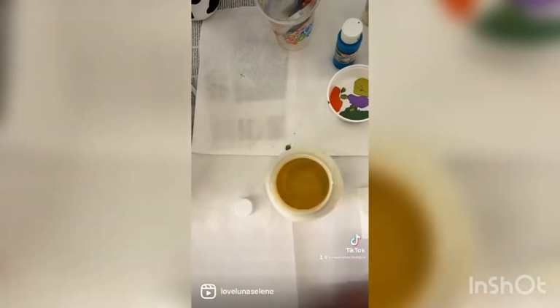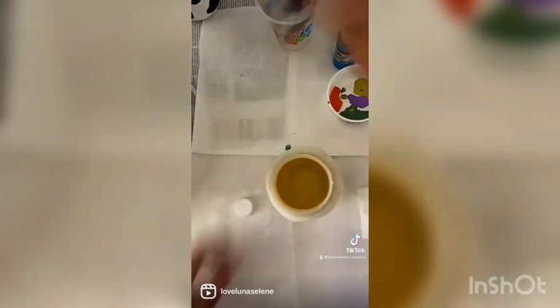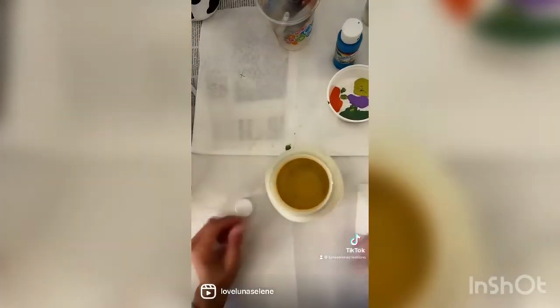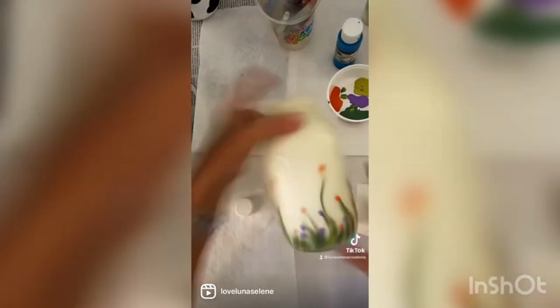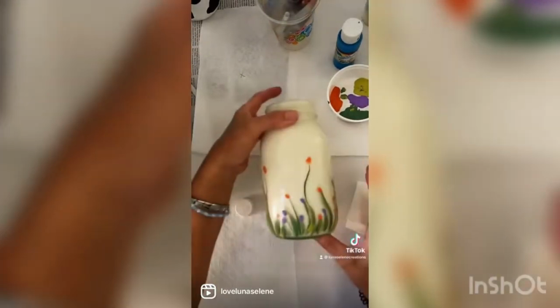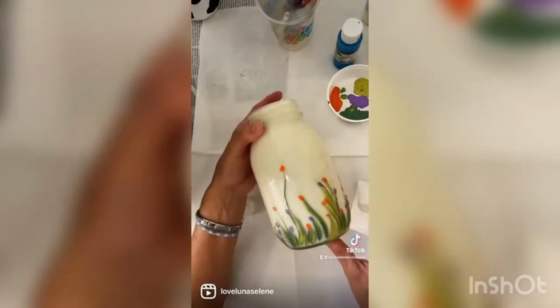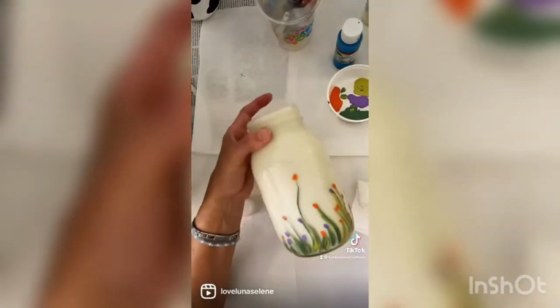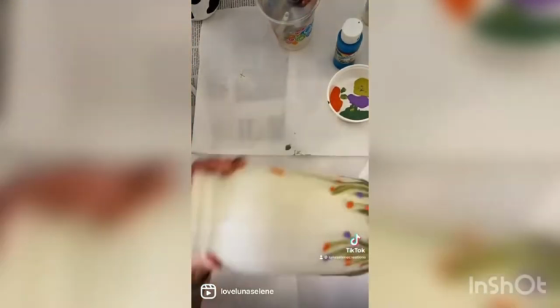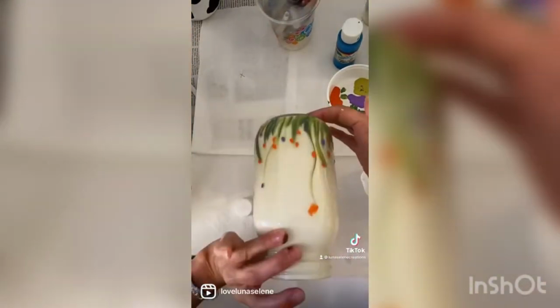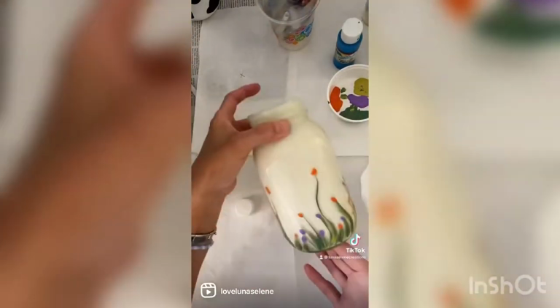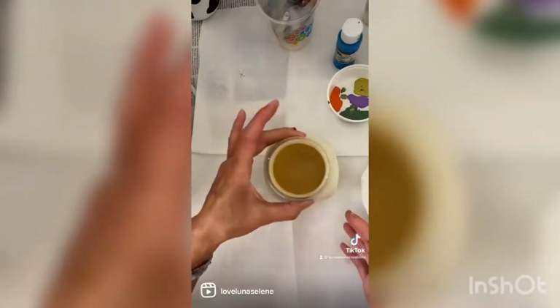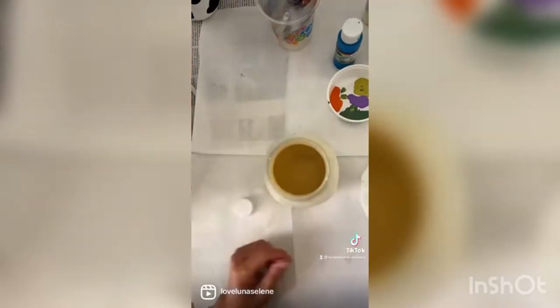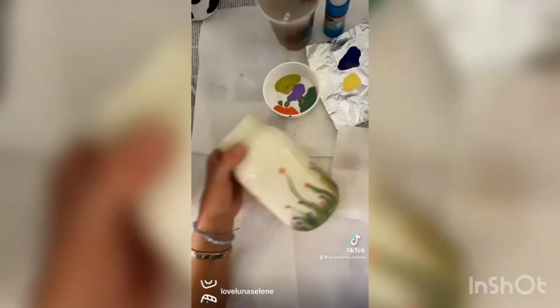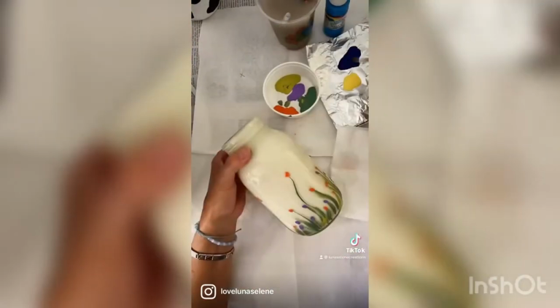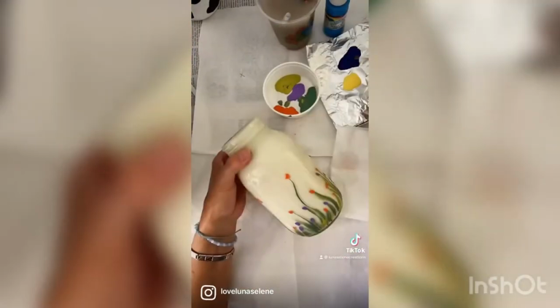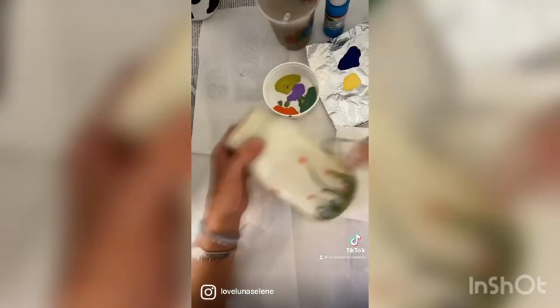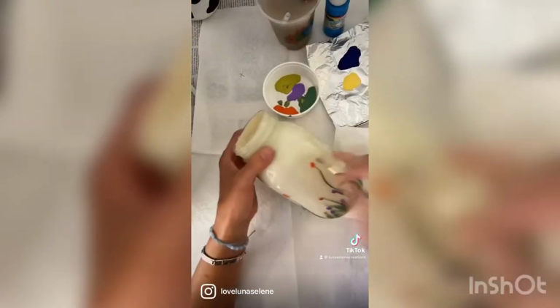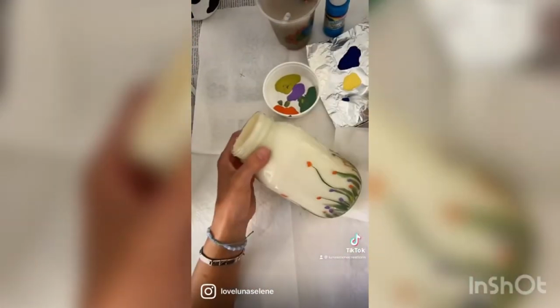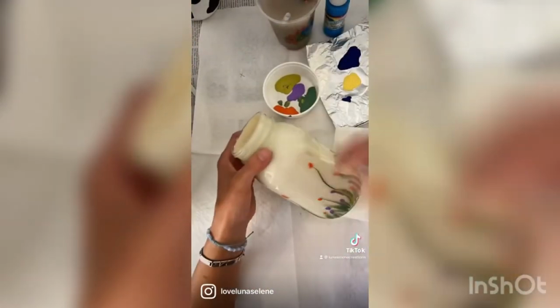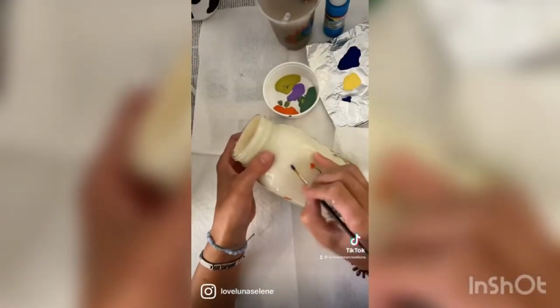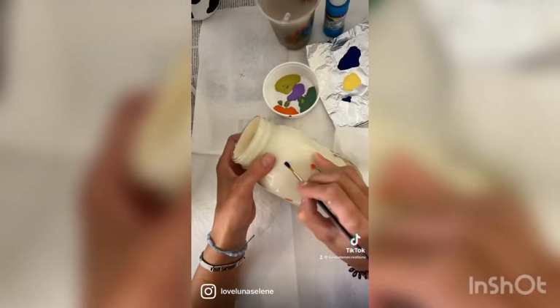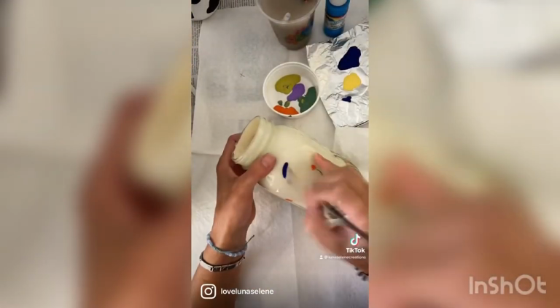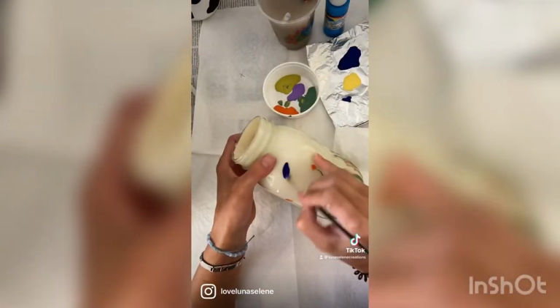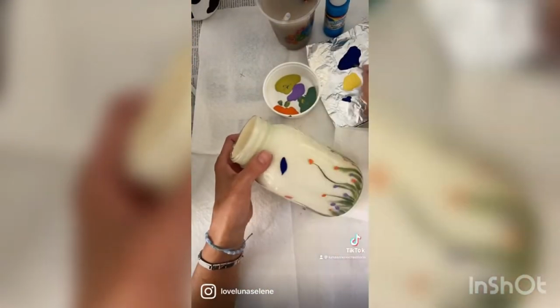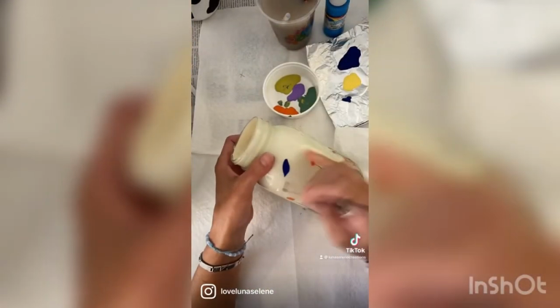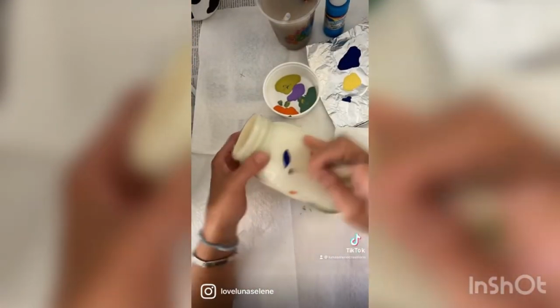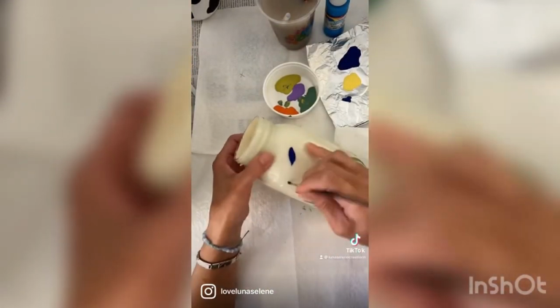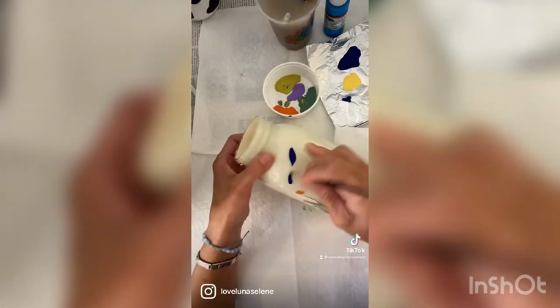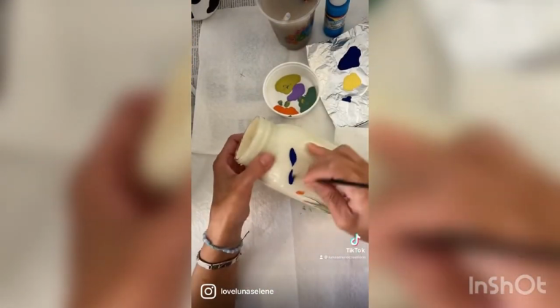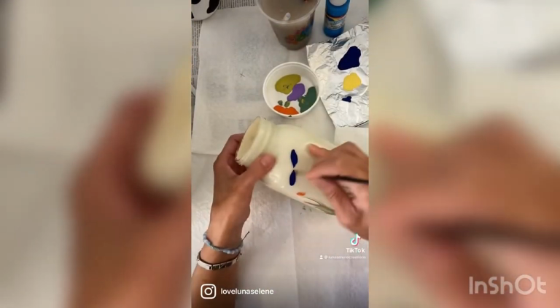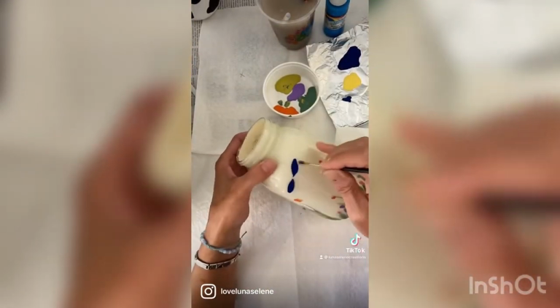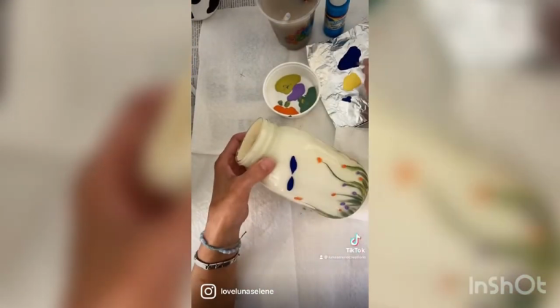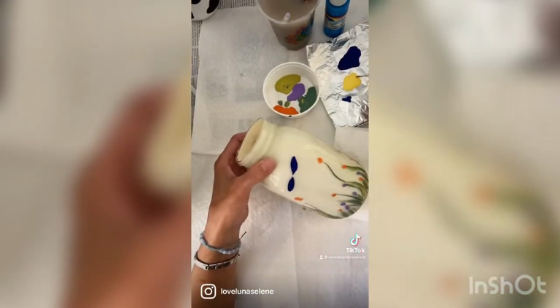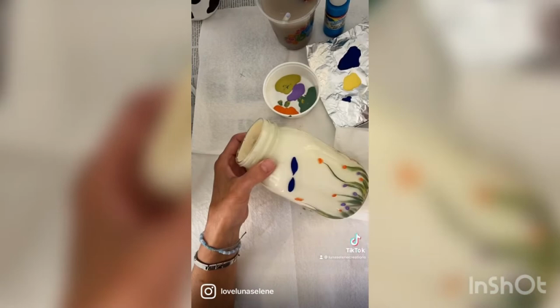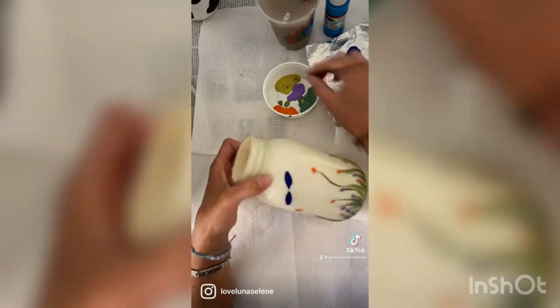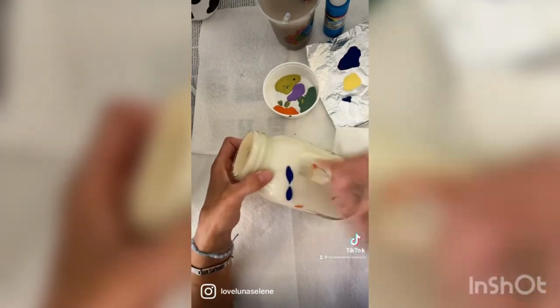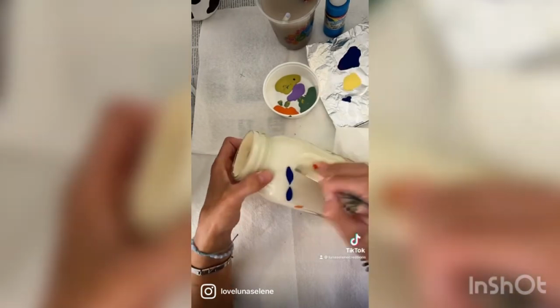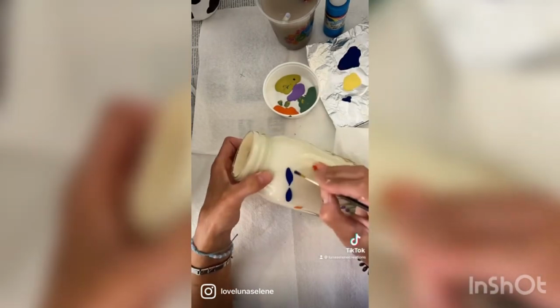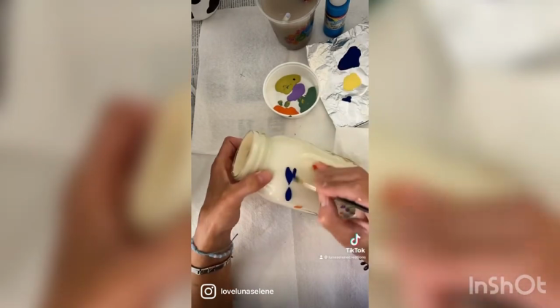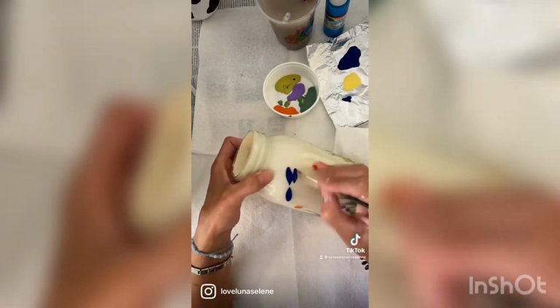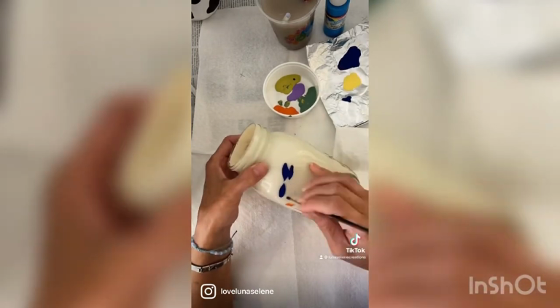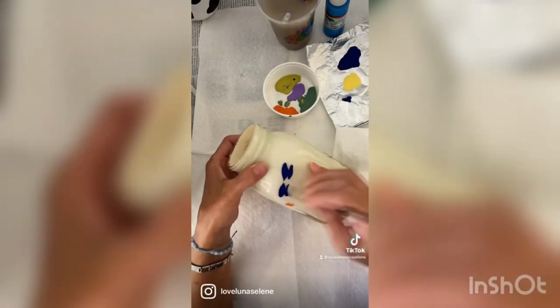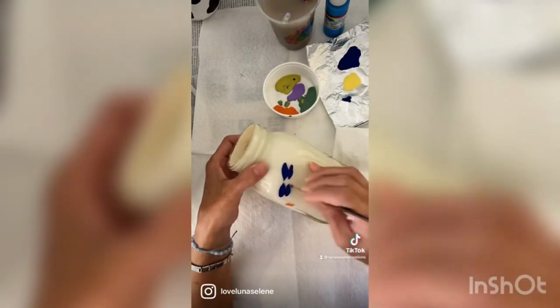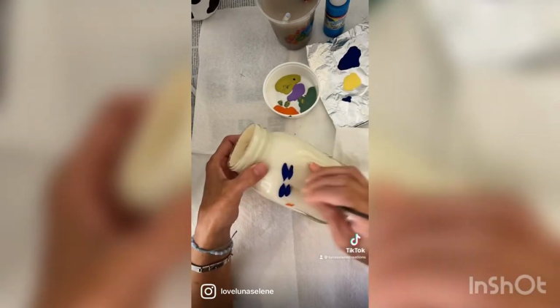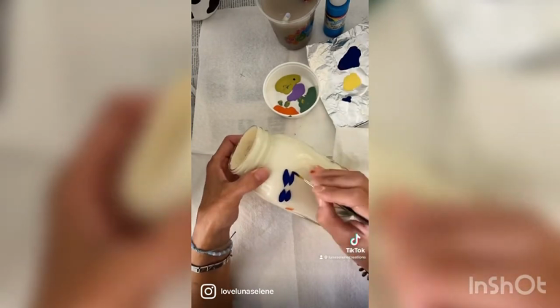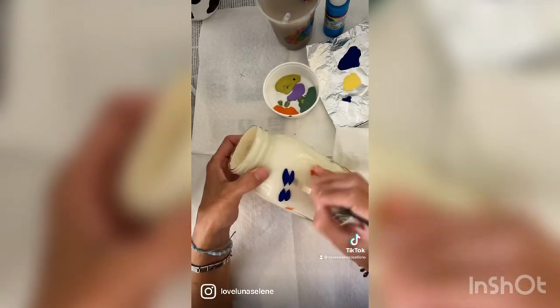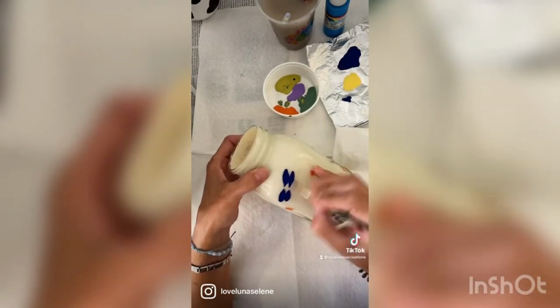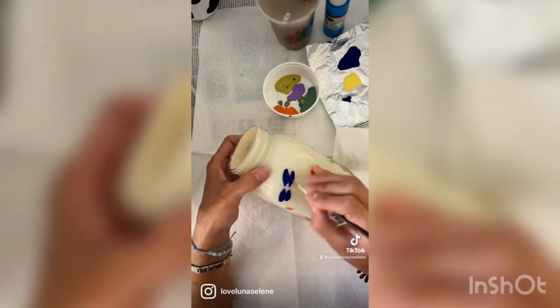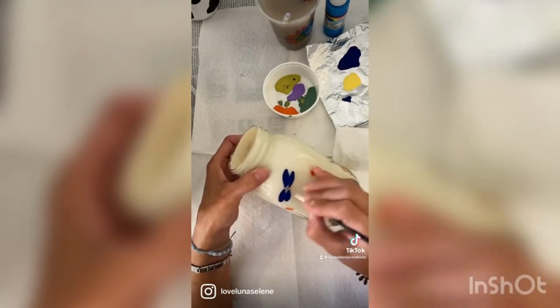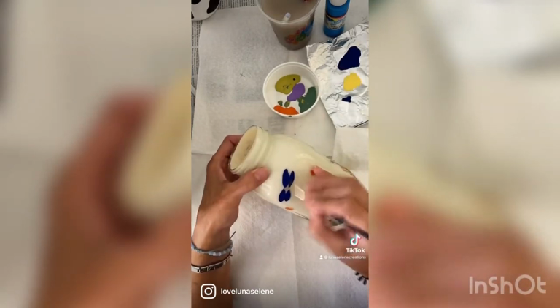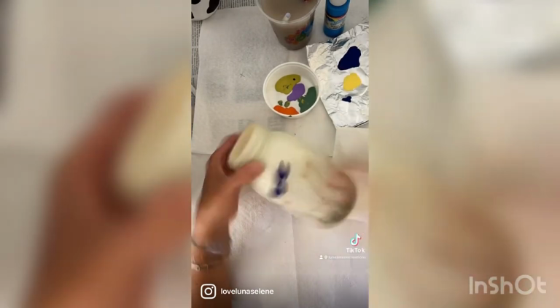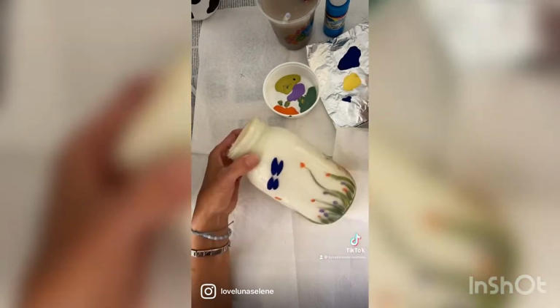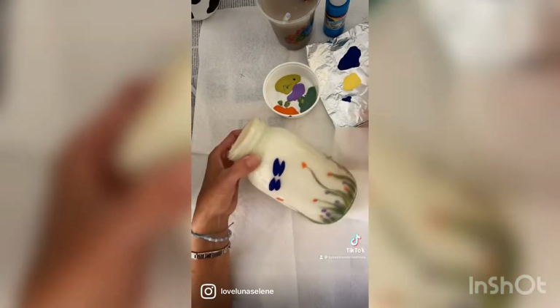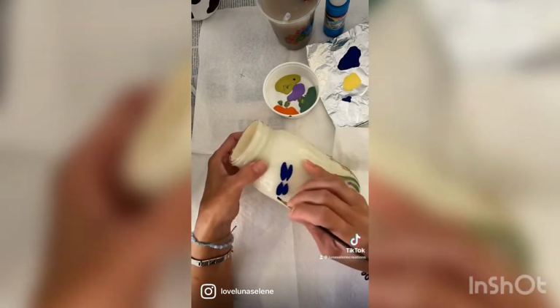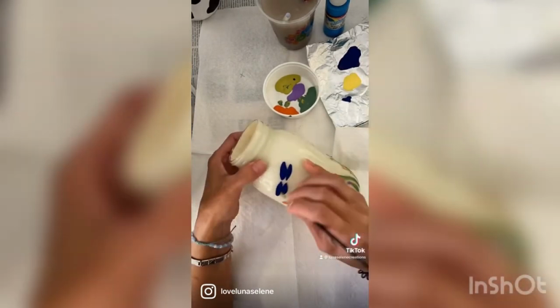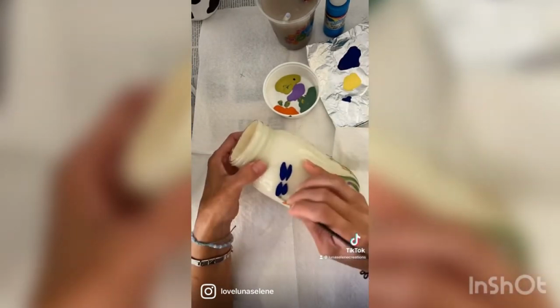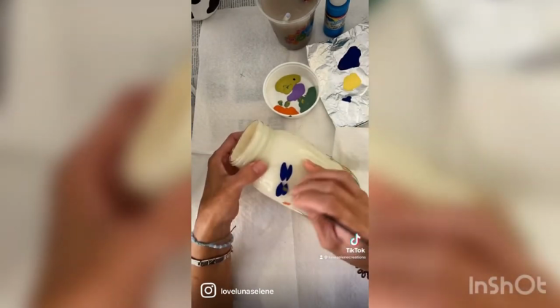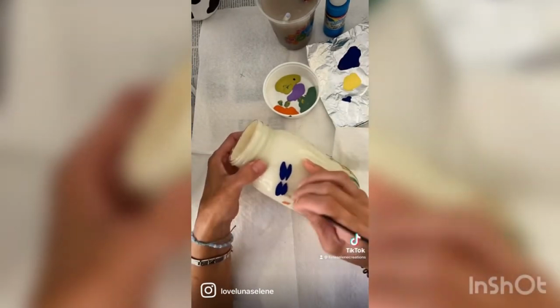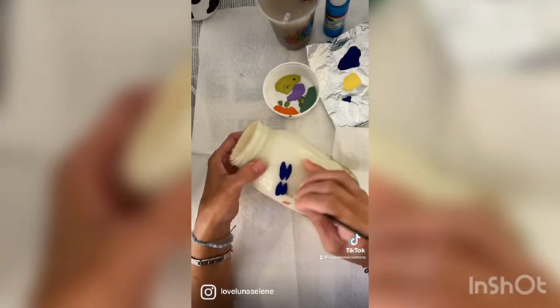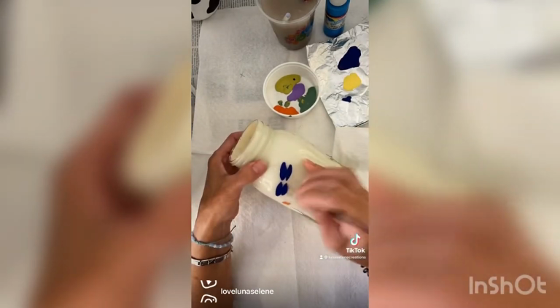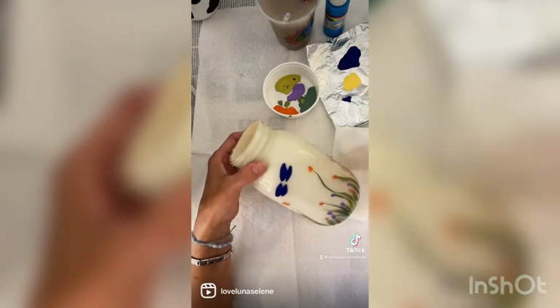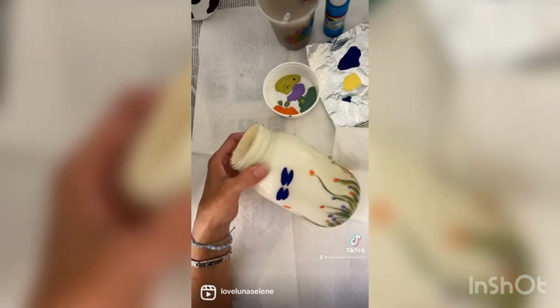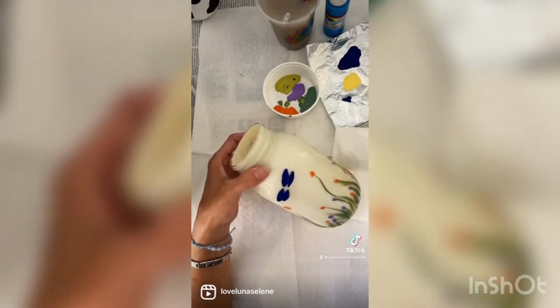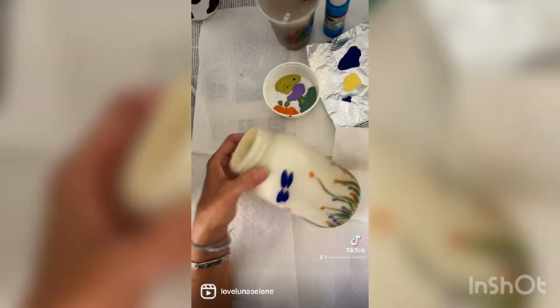If you get any little smudges or anything, you can take alcohol and clean up your paint. Then I just did some simple dragonflies.